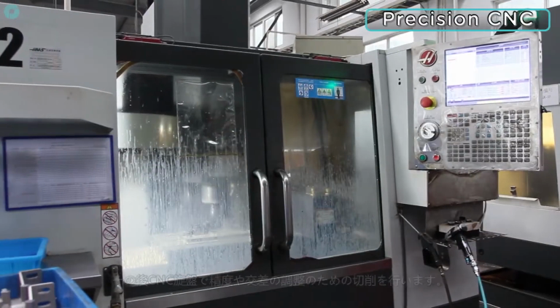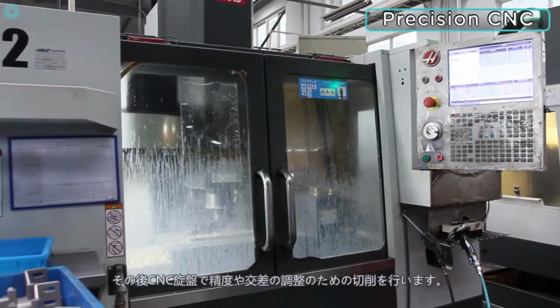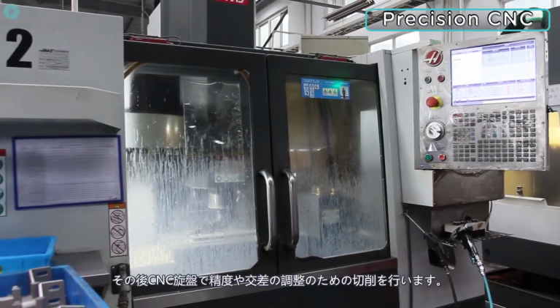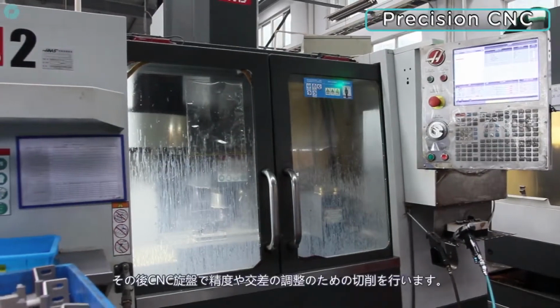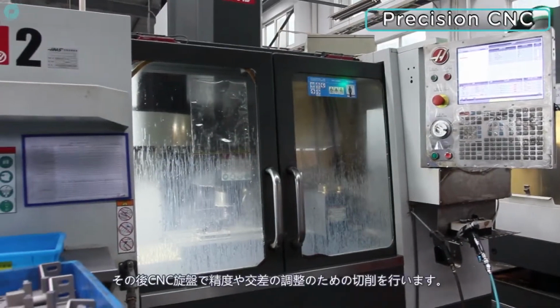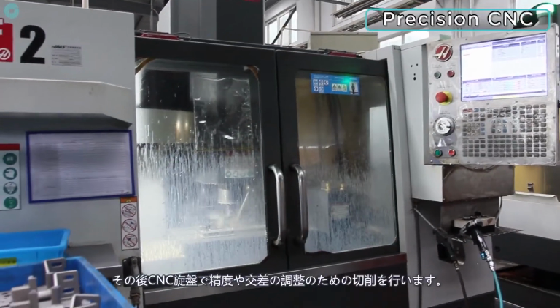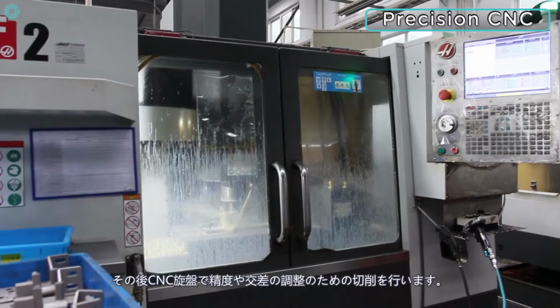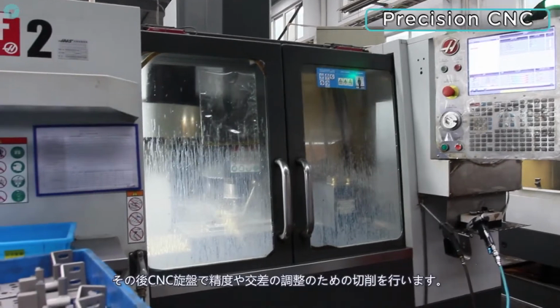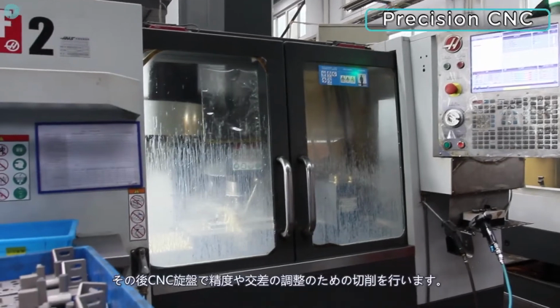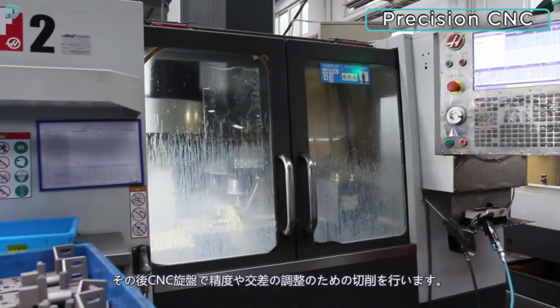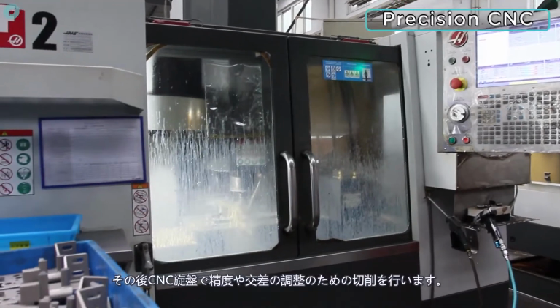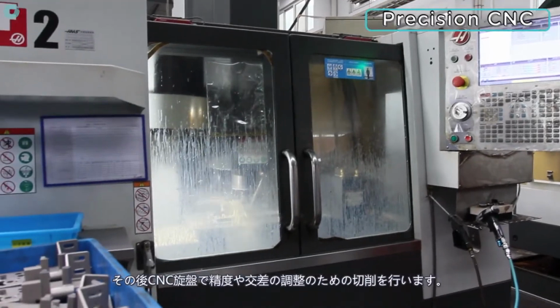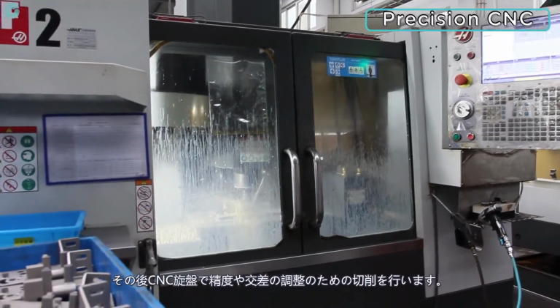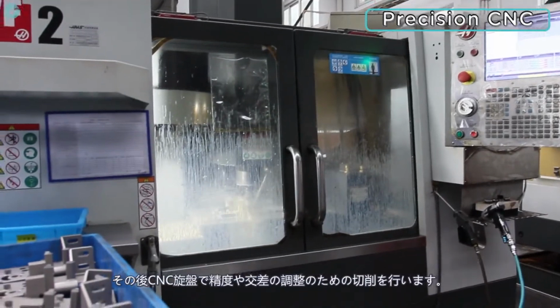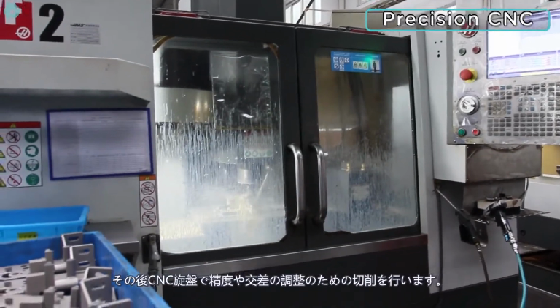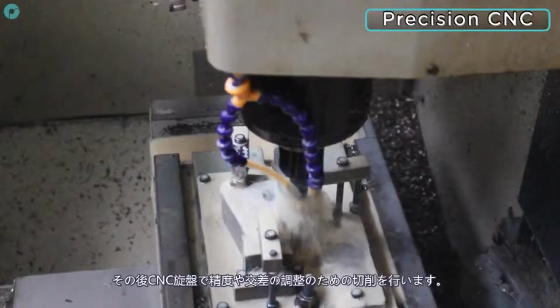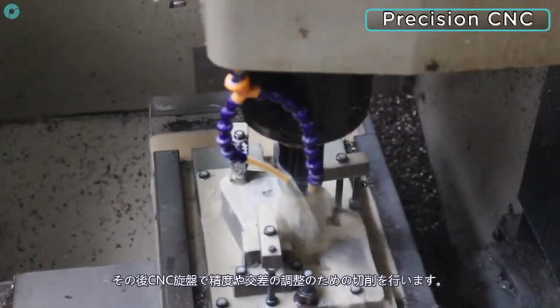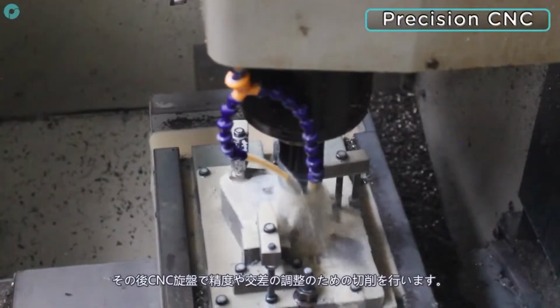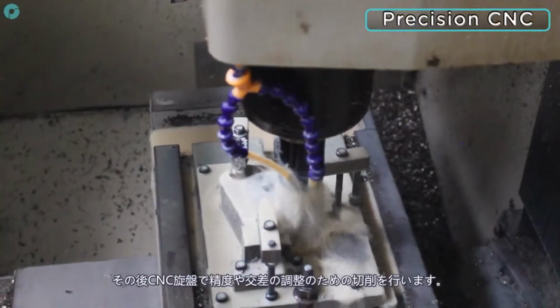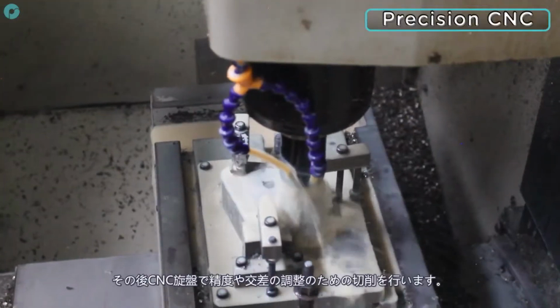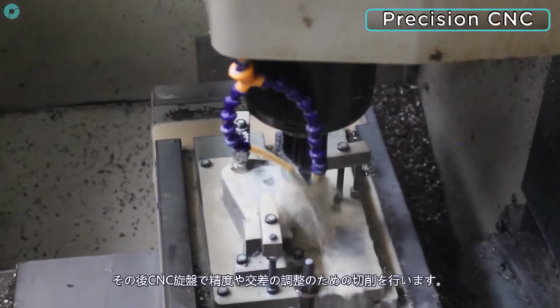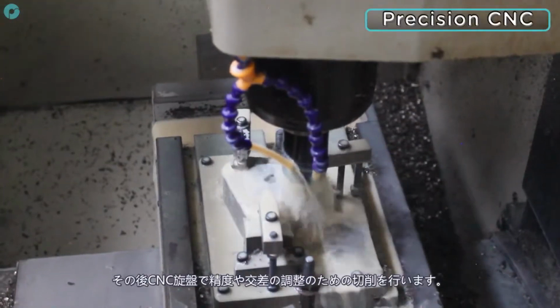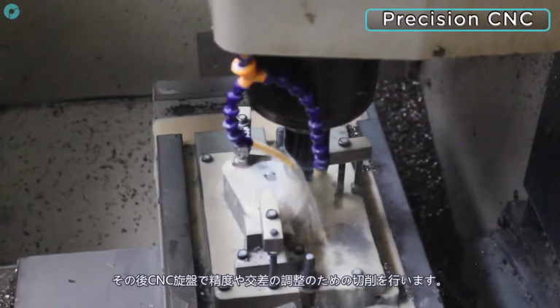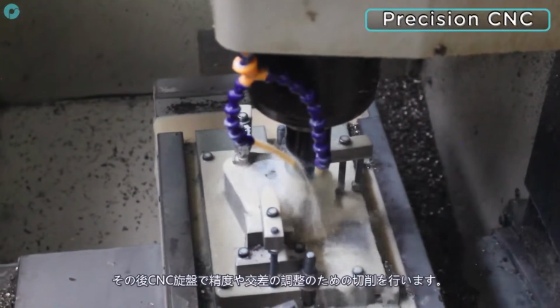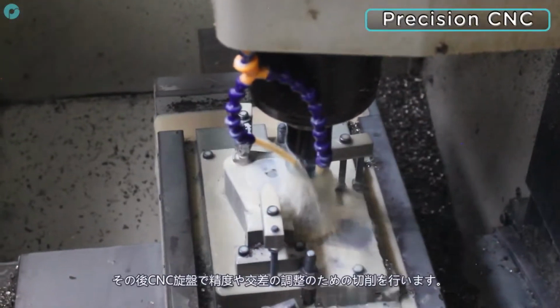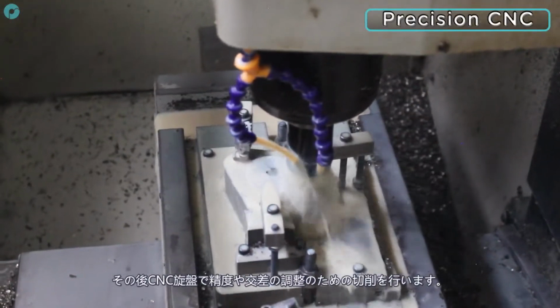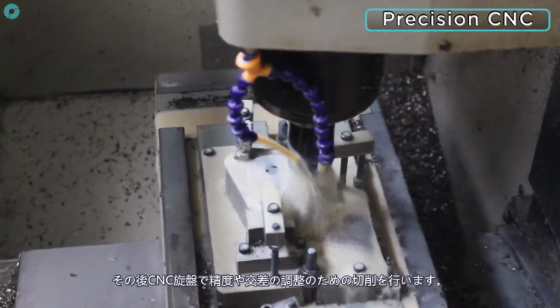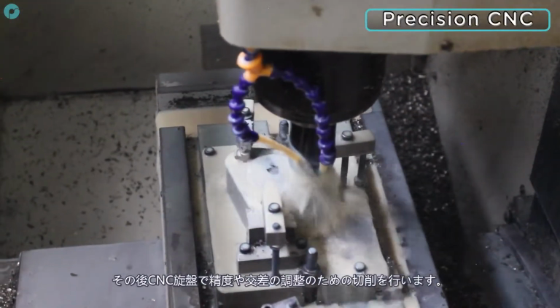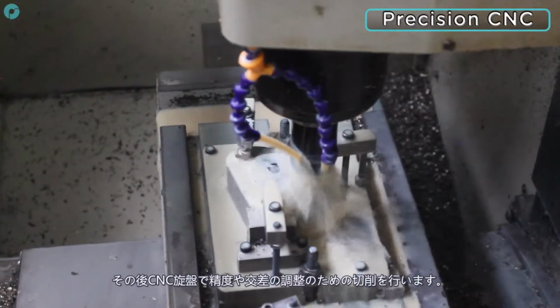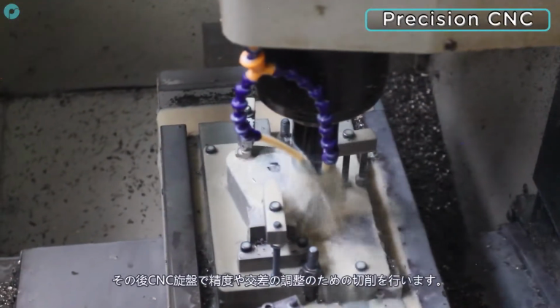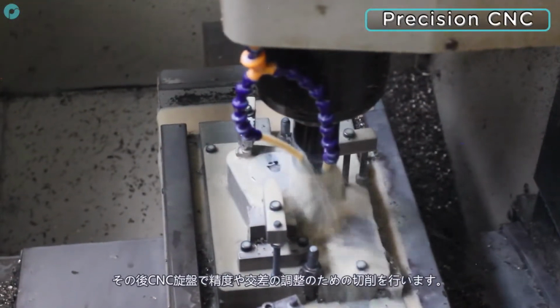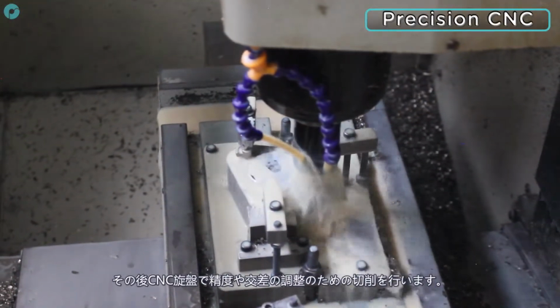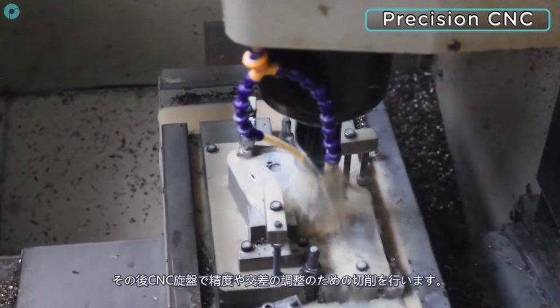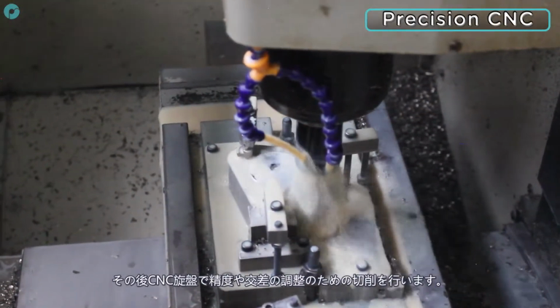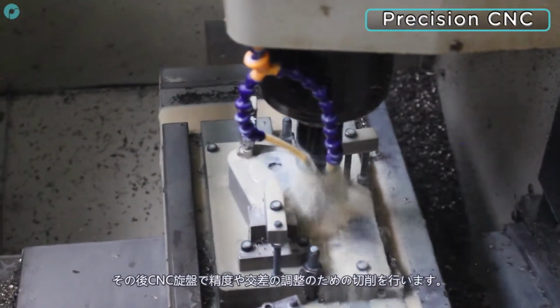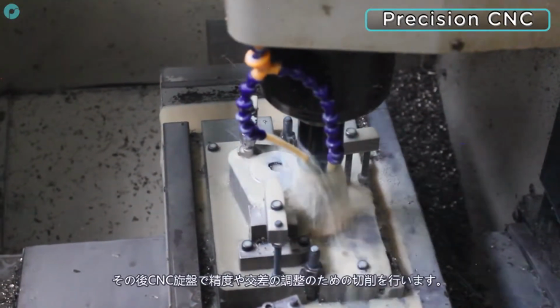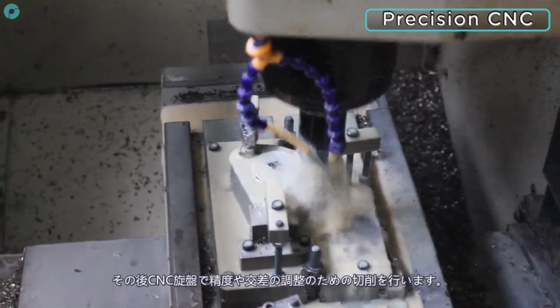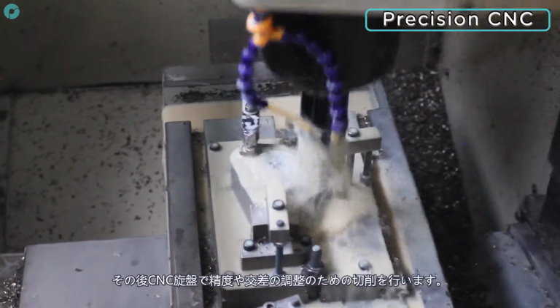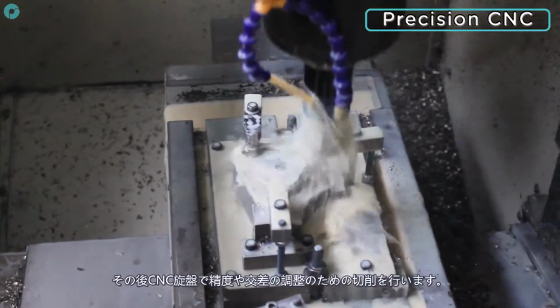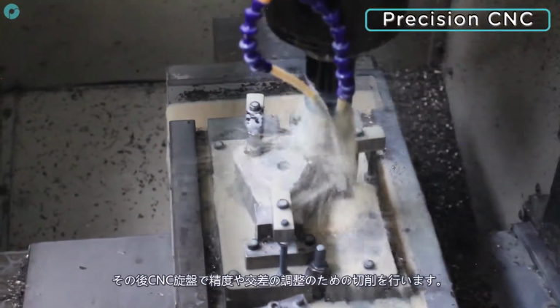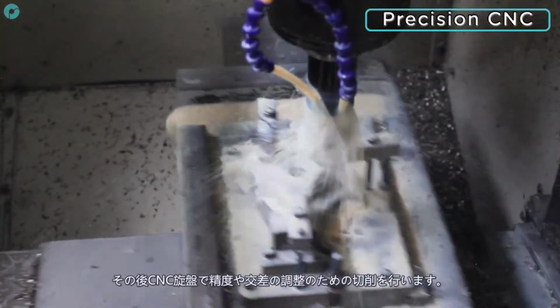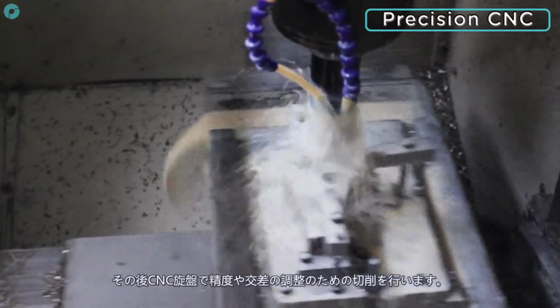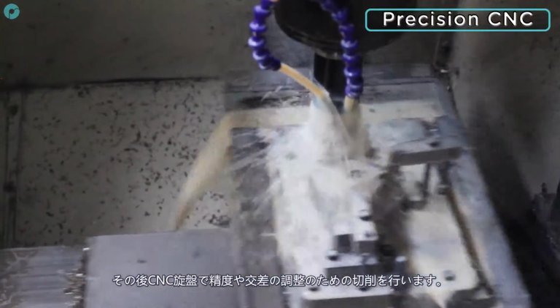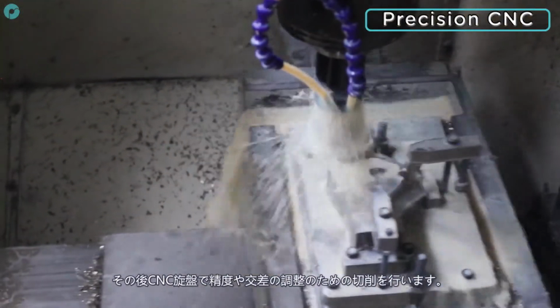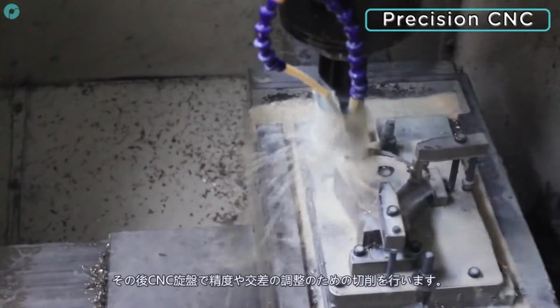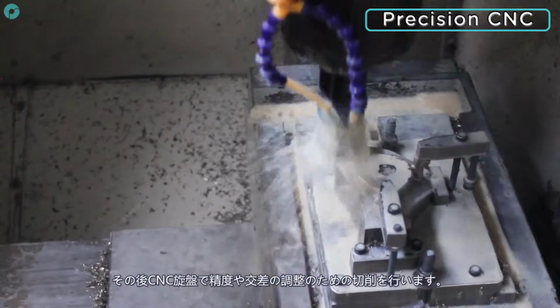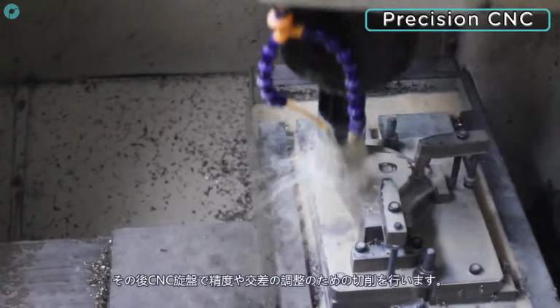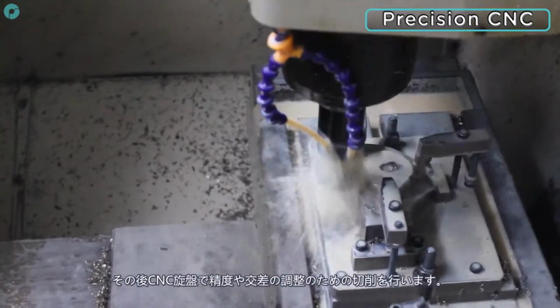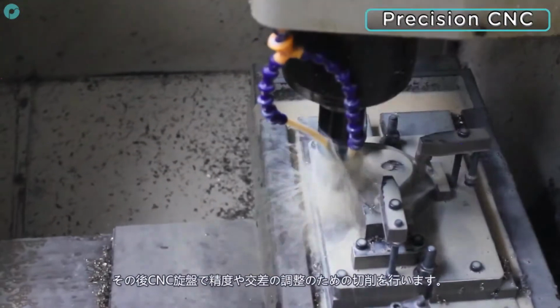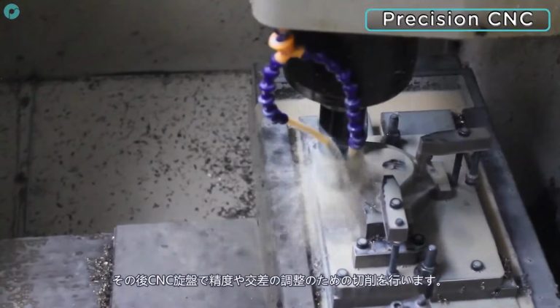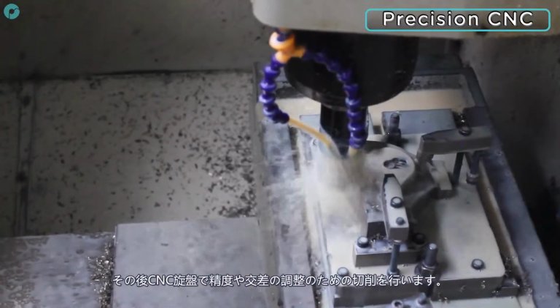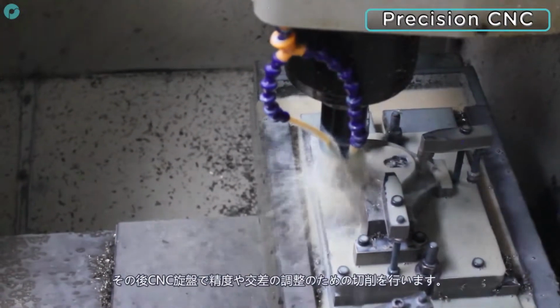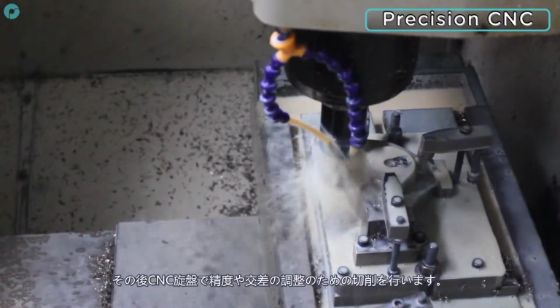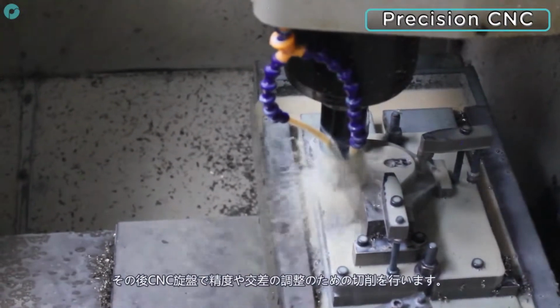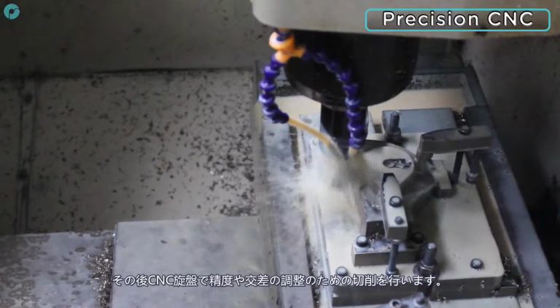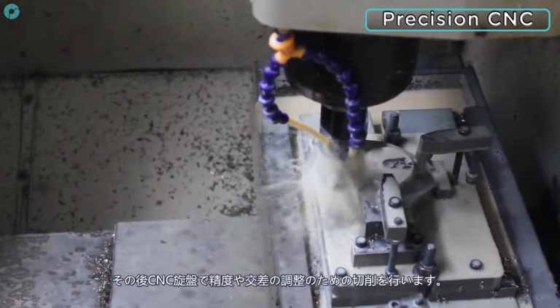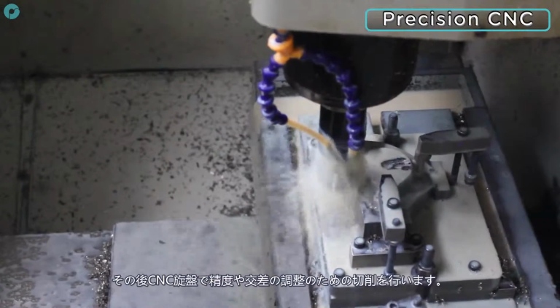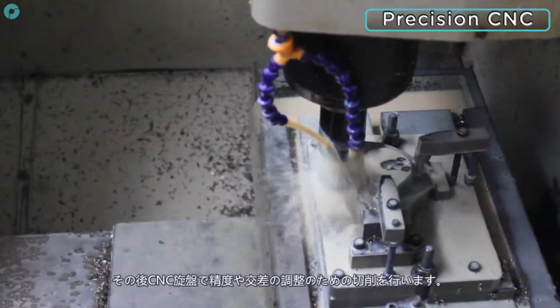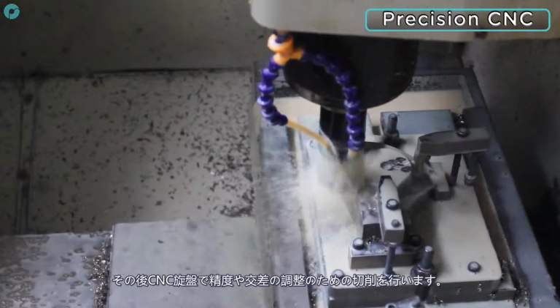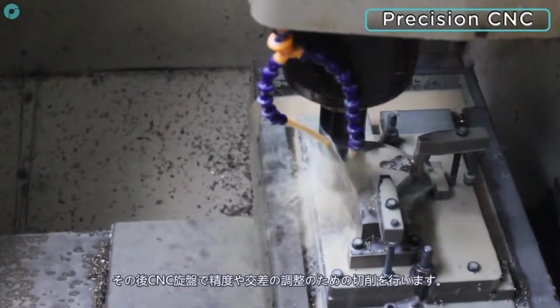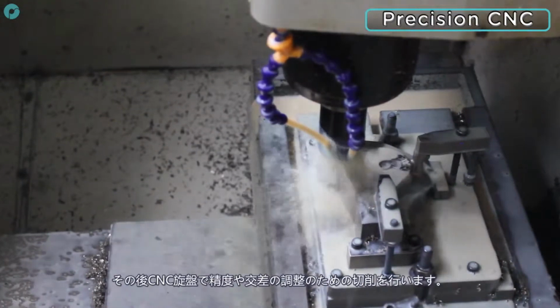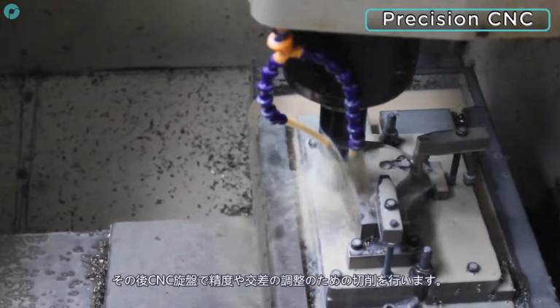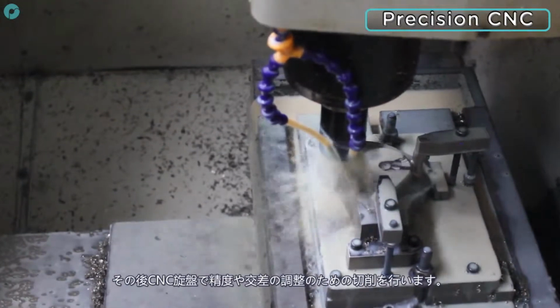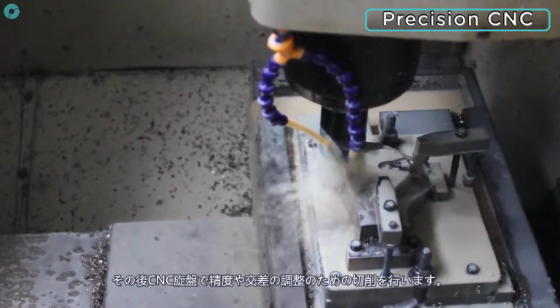Finally, the parts can be transferred to the CNC, where they are precision milled to achieve the desired dimensions and tolerances.